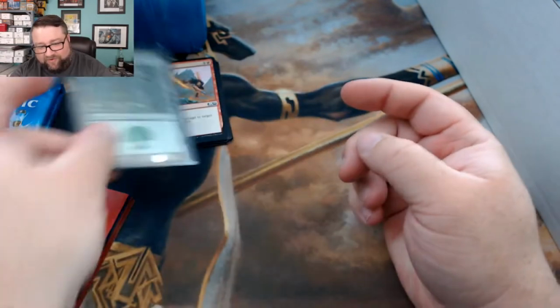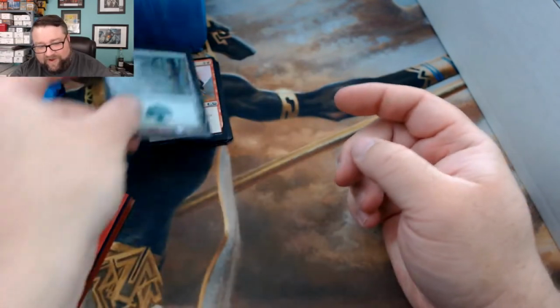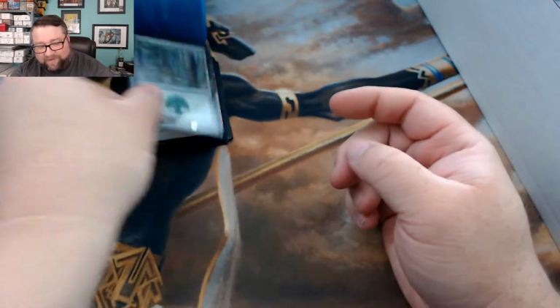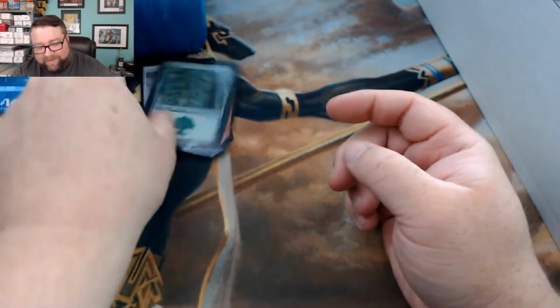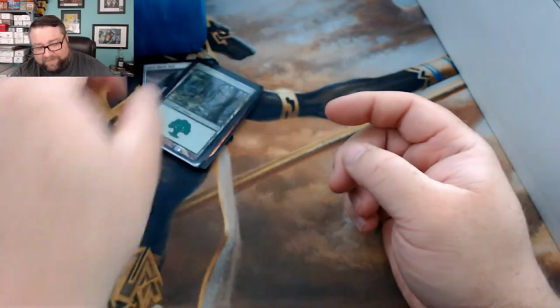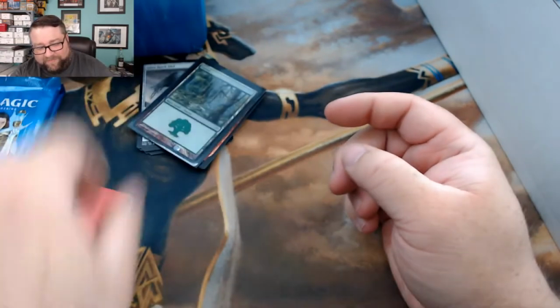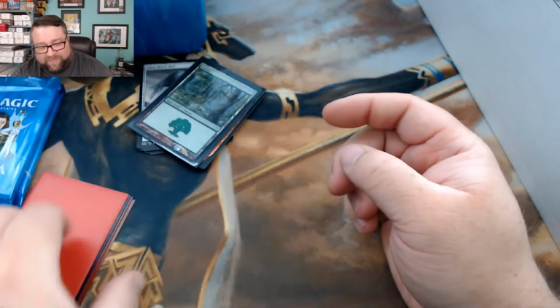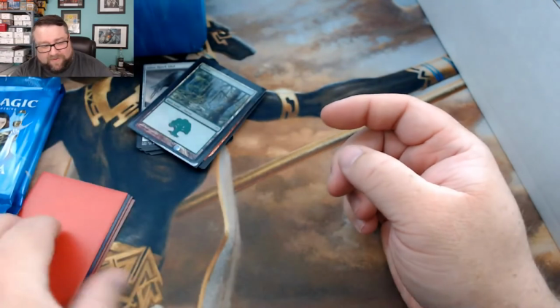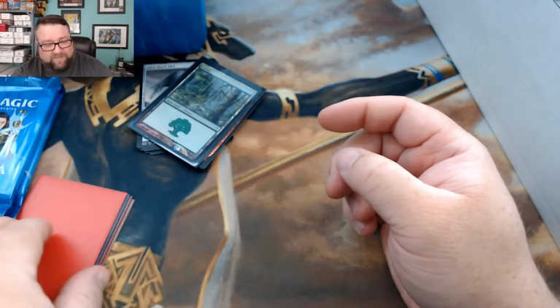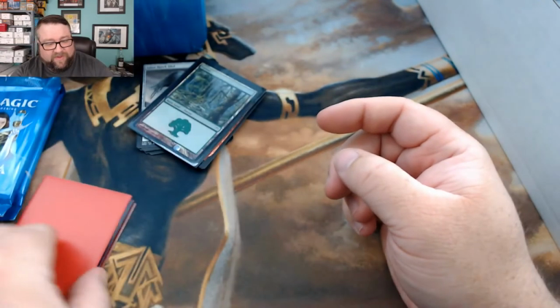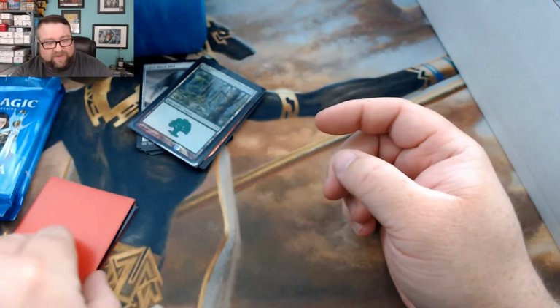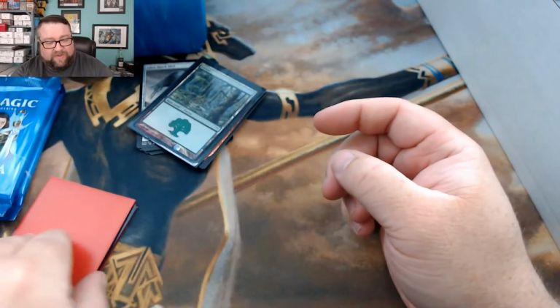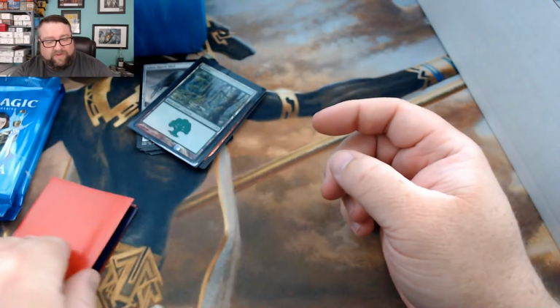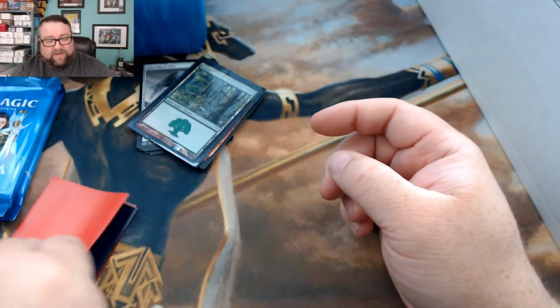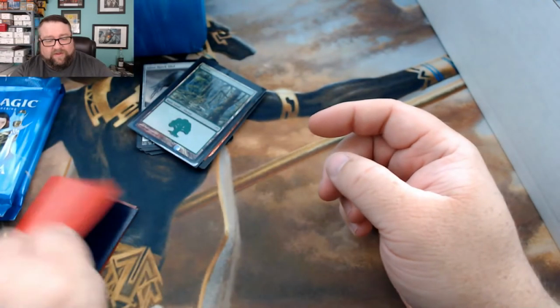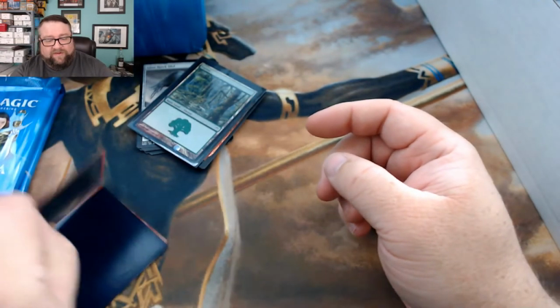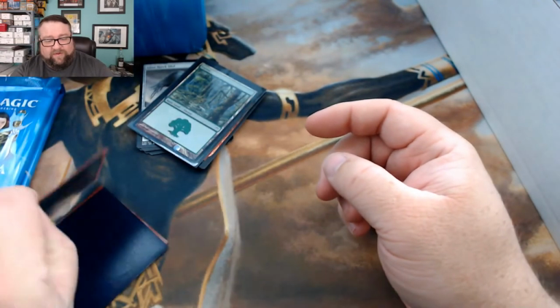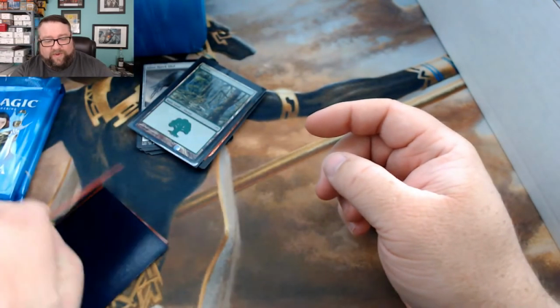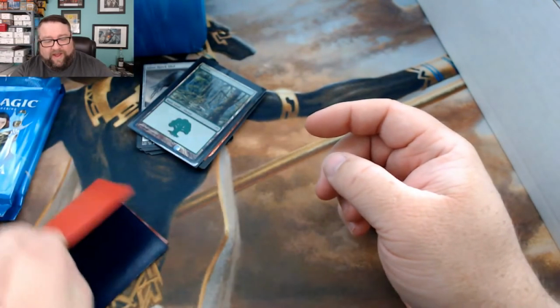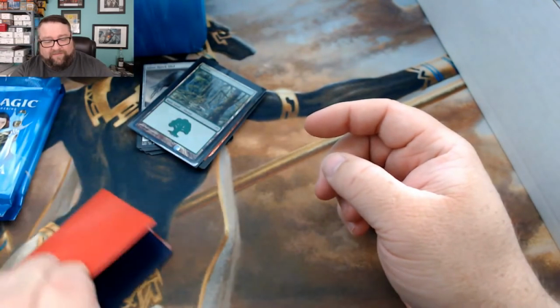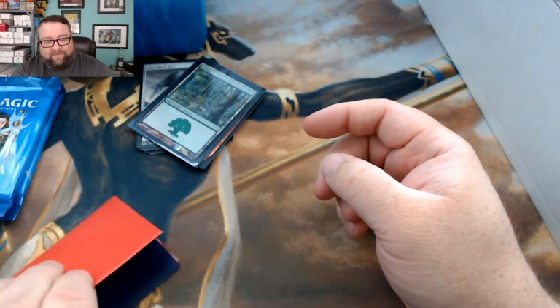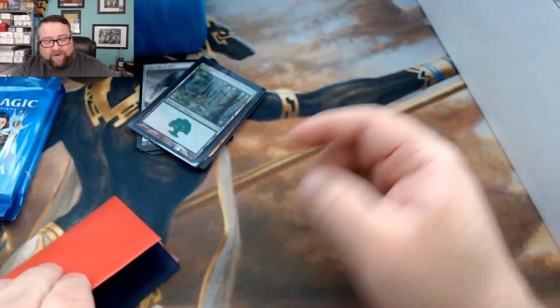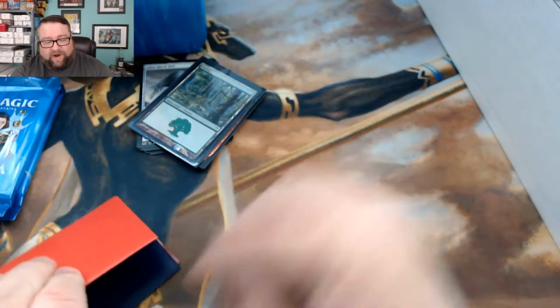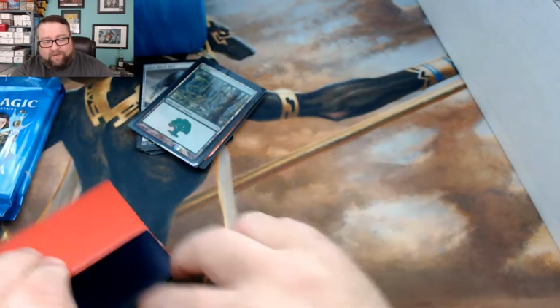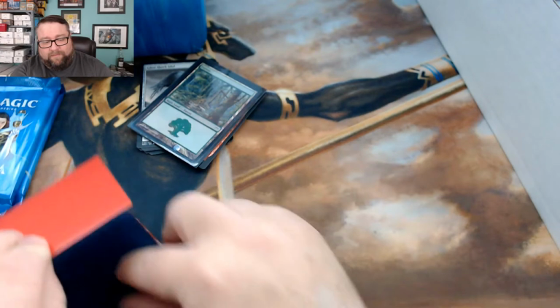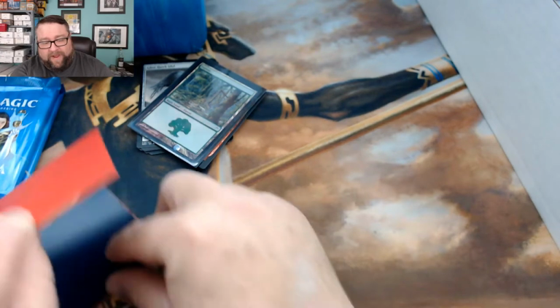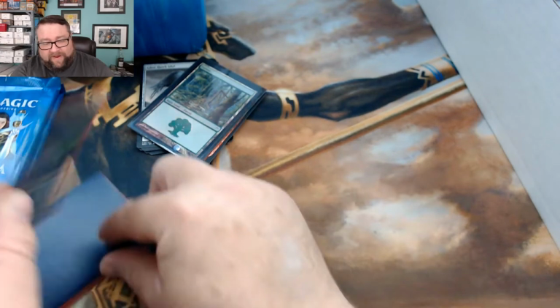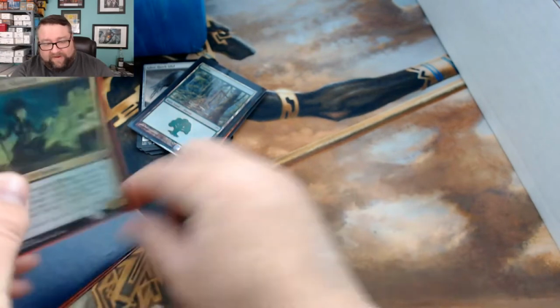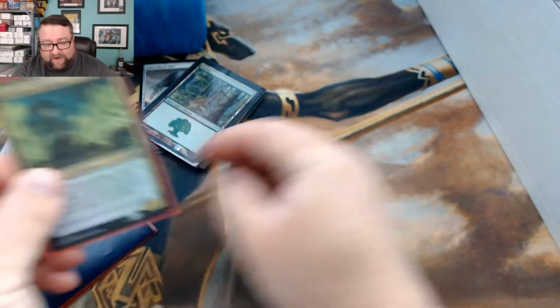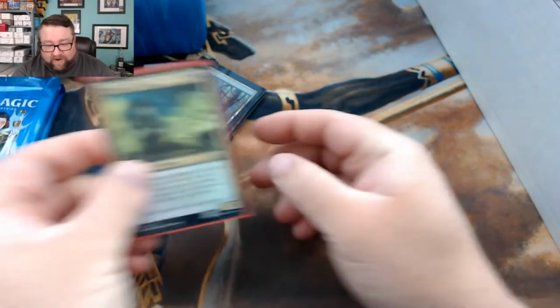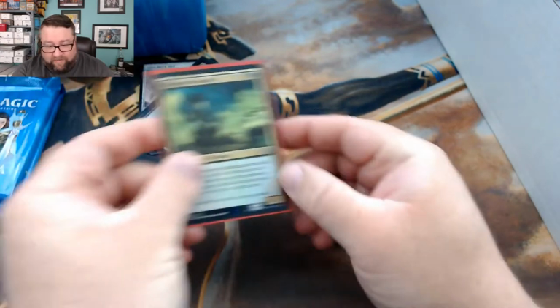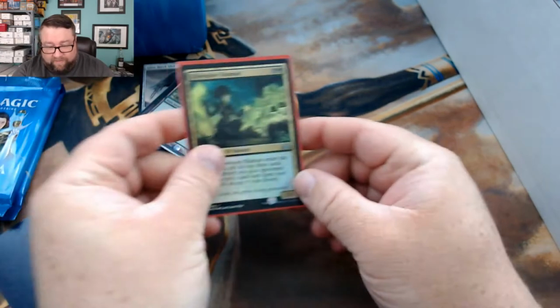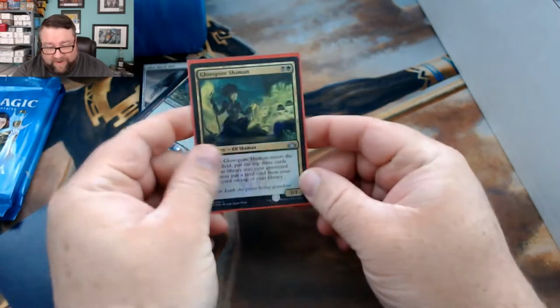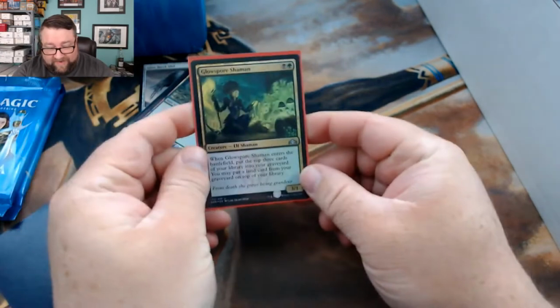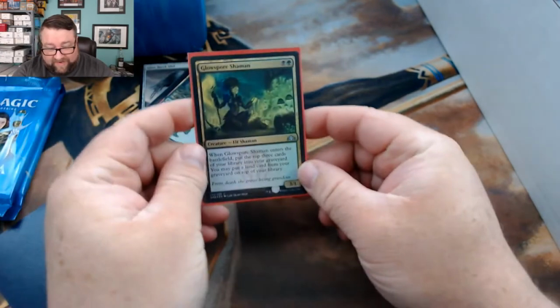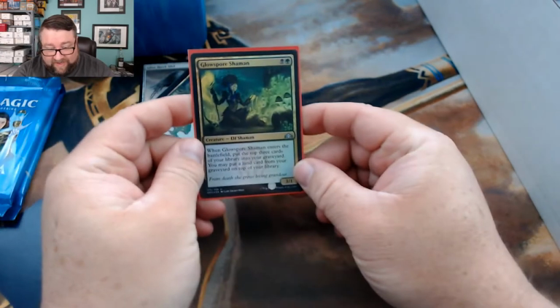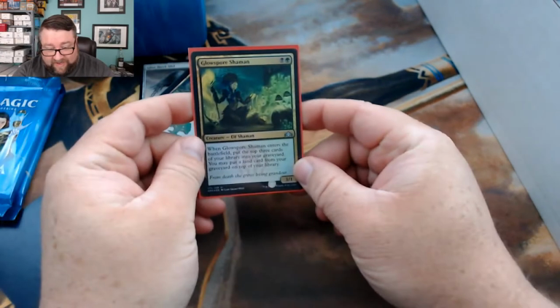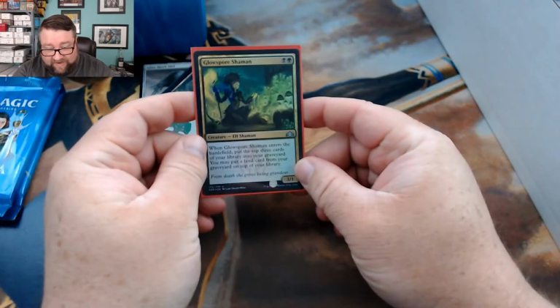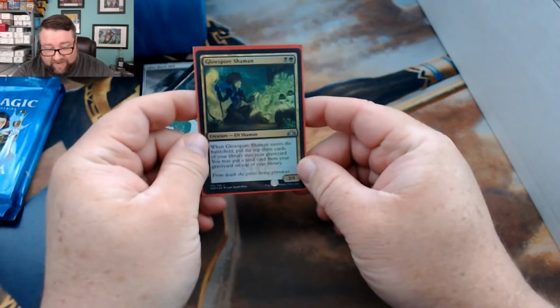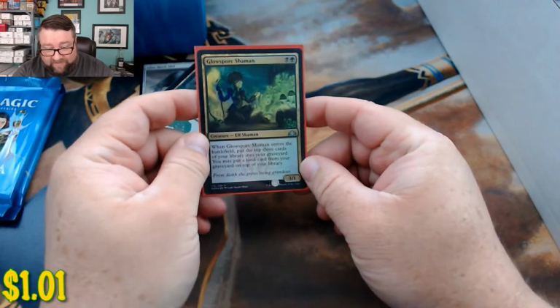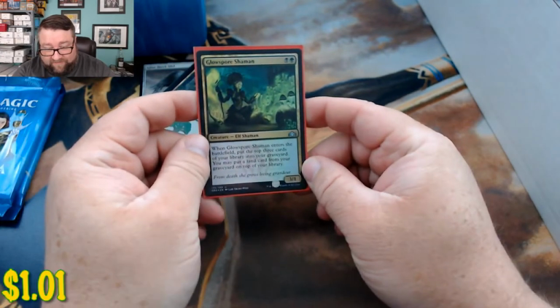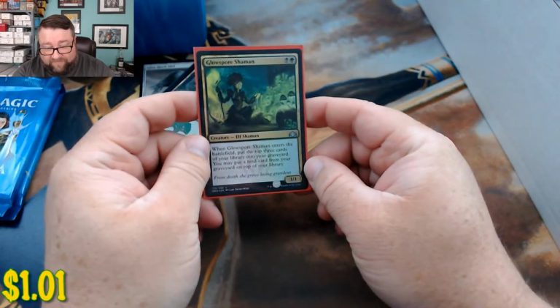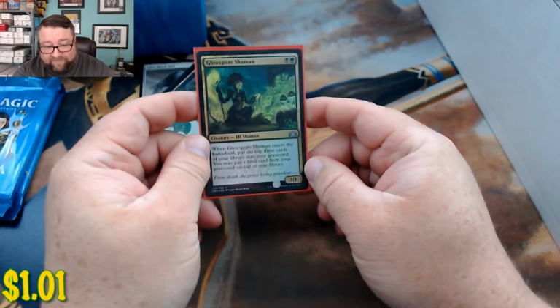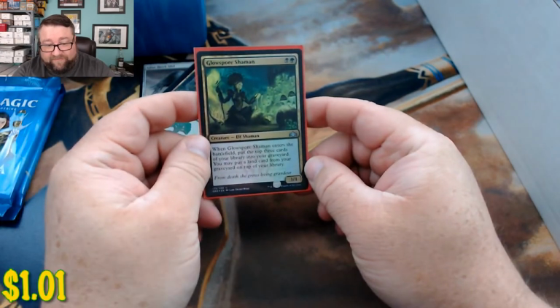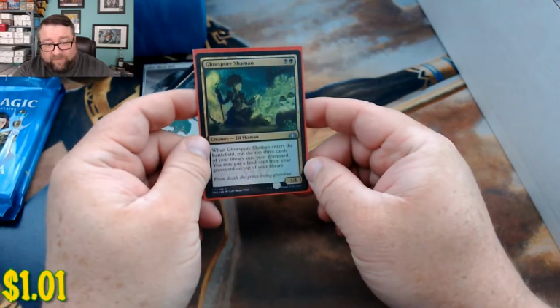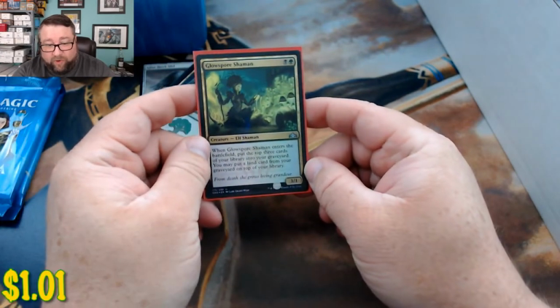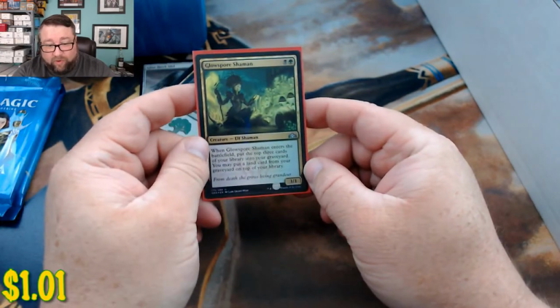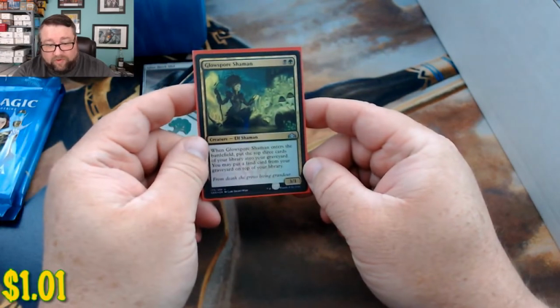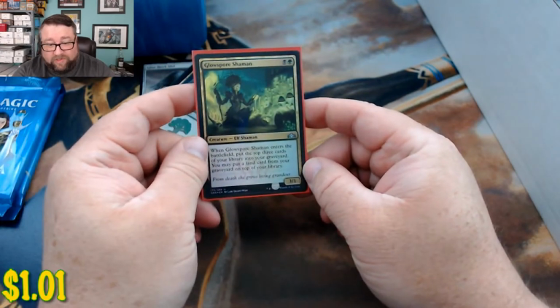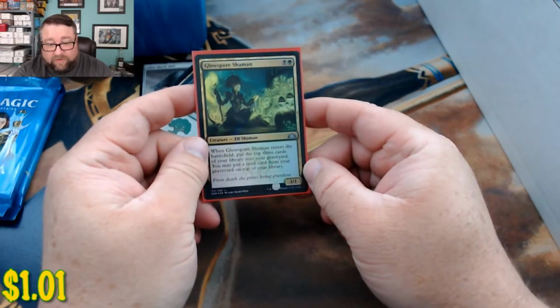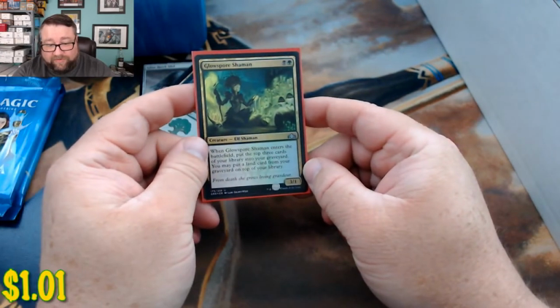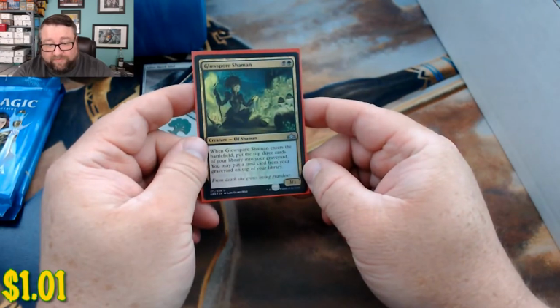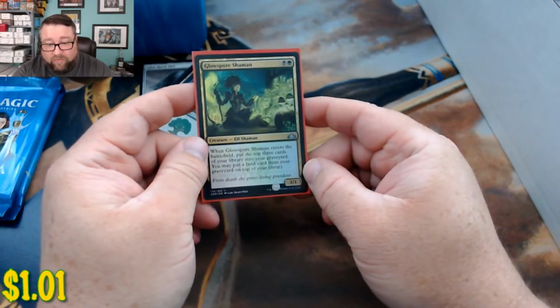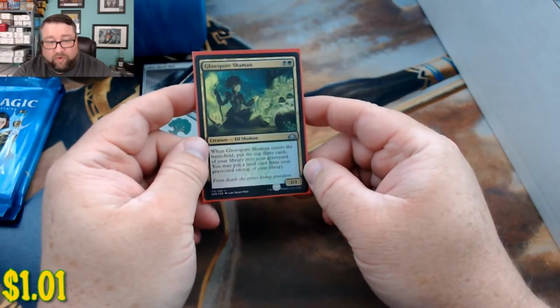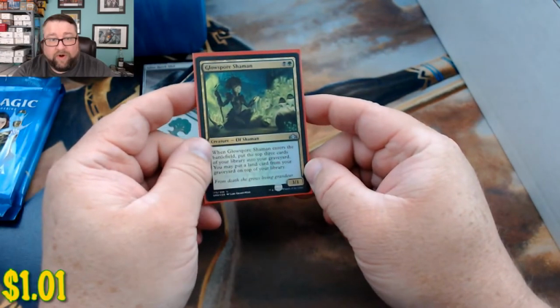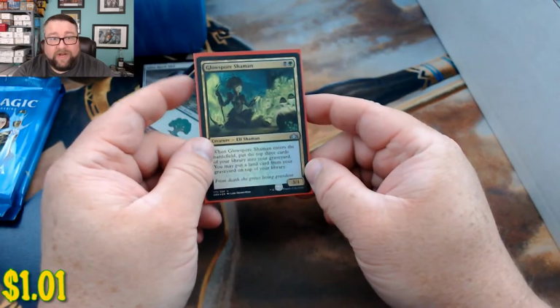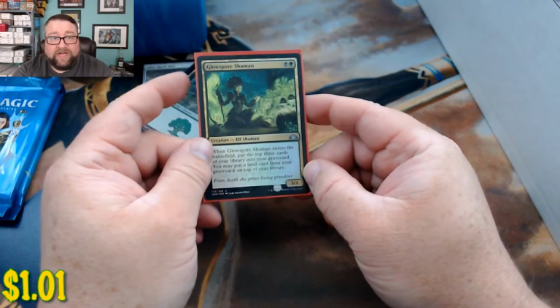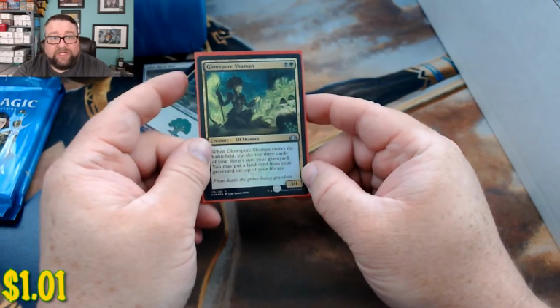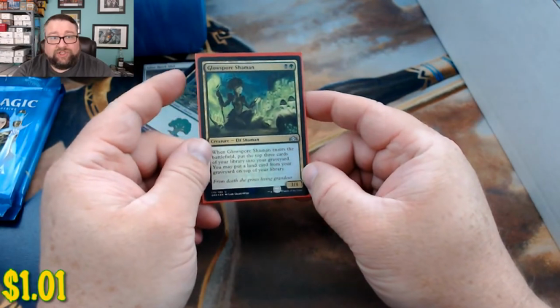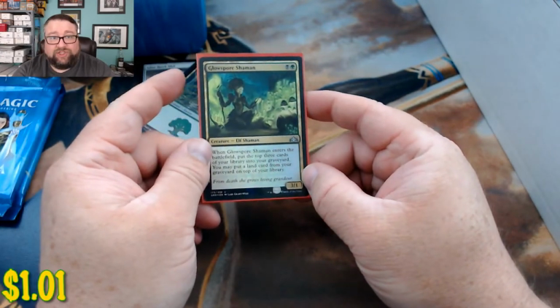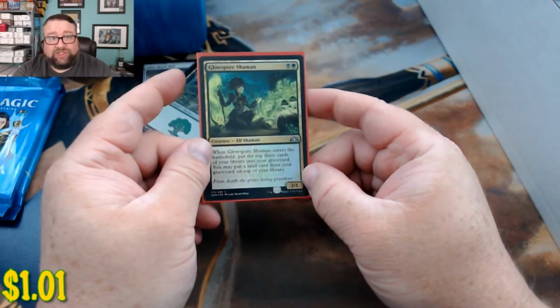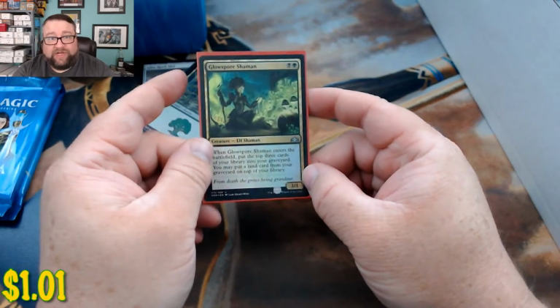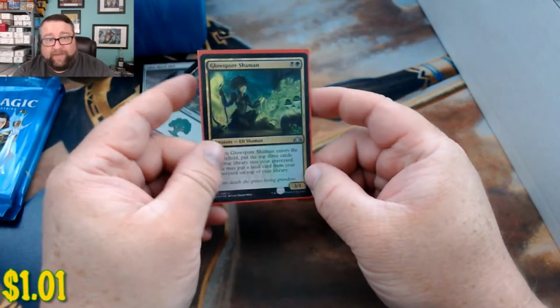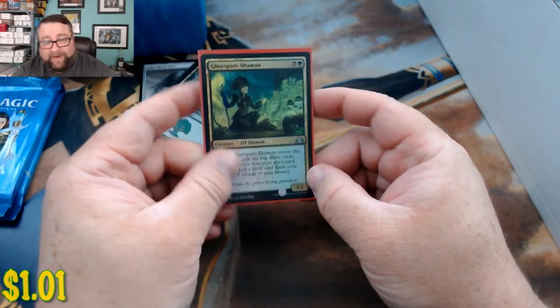Our foil basic is a Kamigawa Forest — not too shabby. And our common foil is a Glow-Spore Shaman.